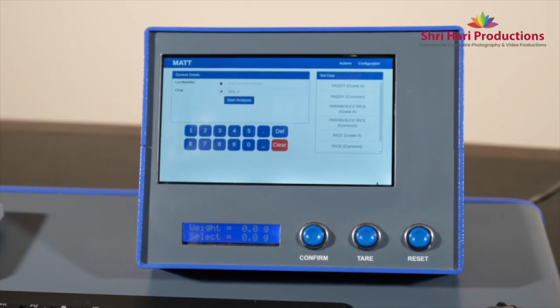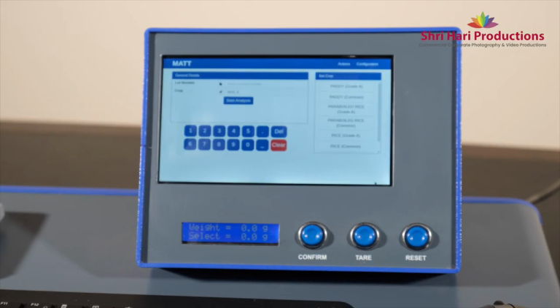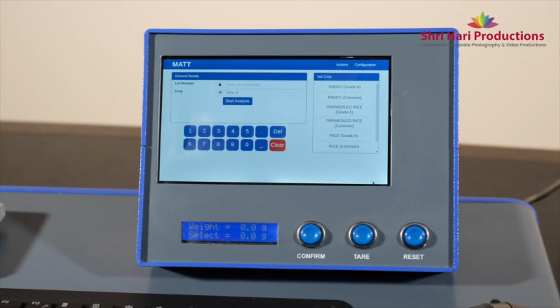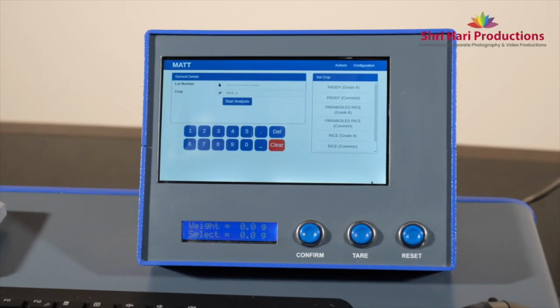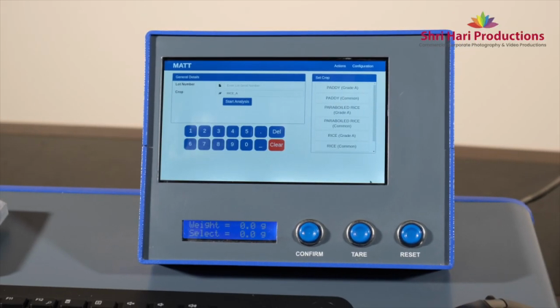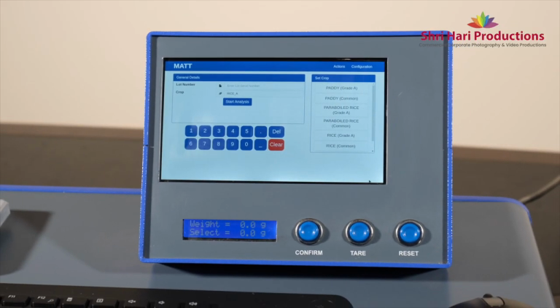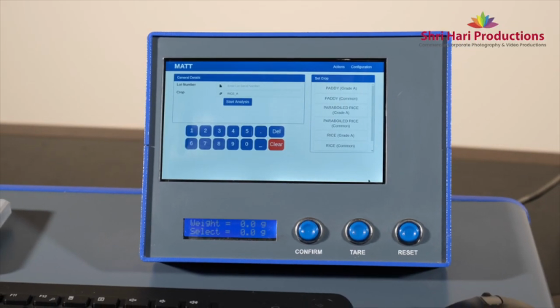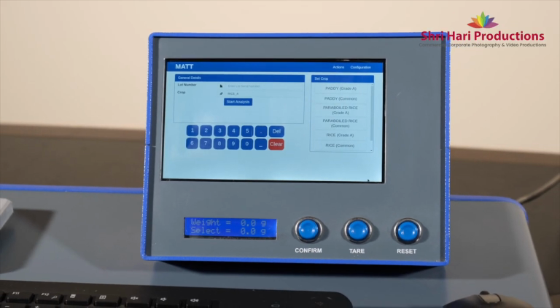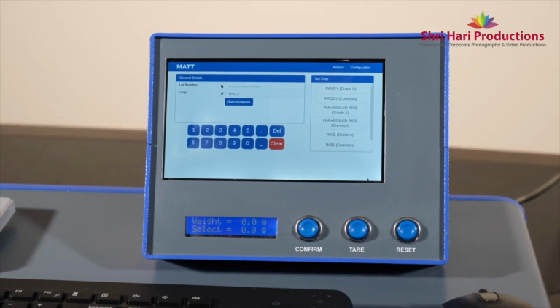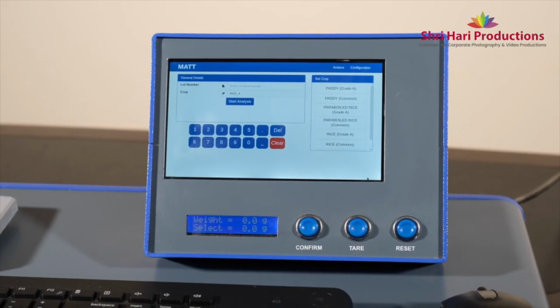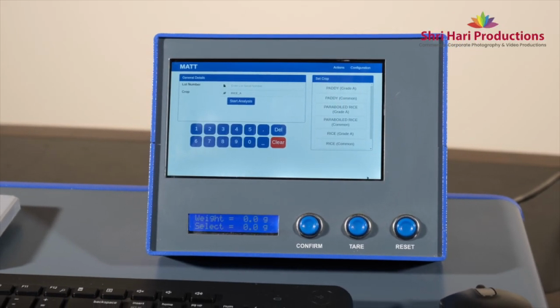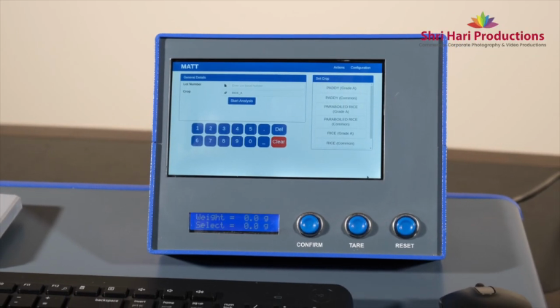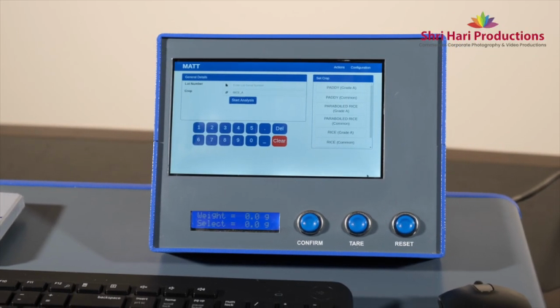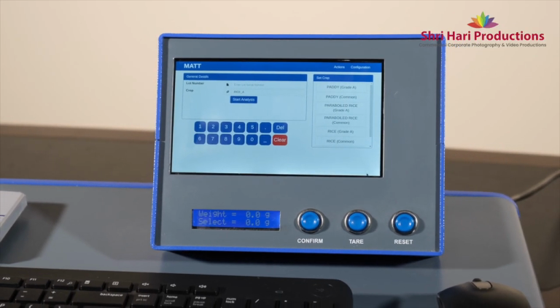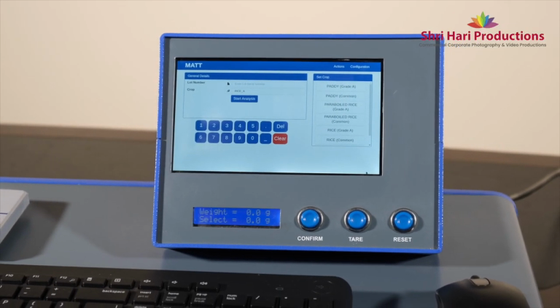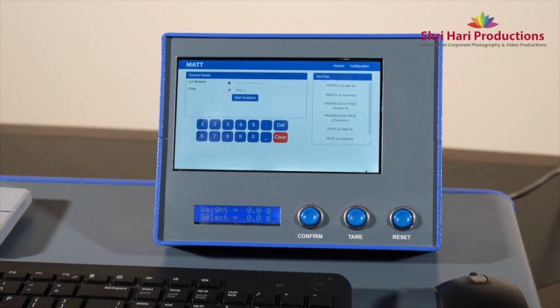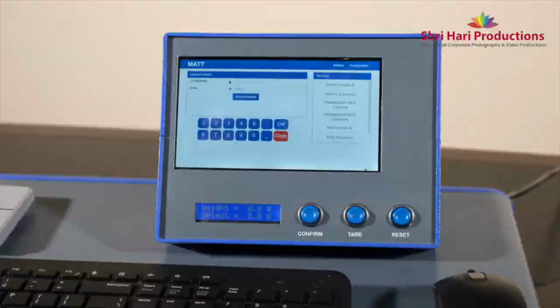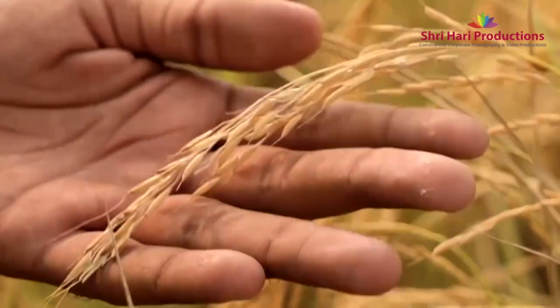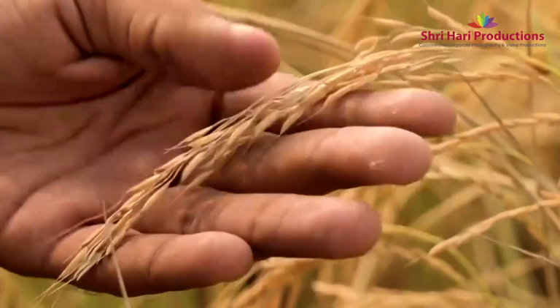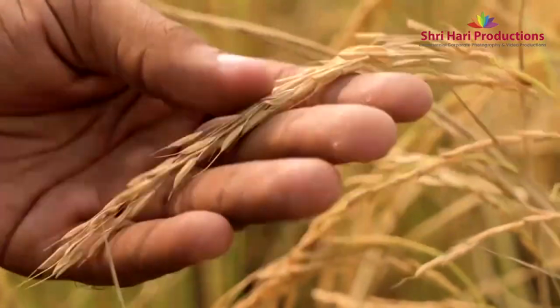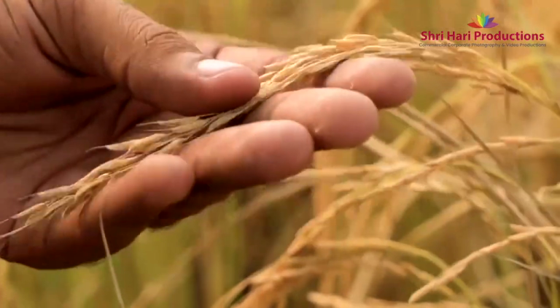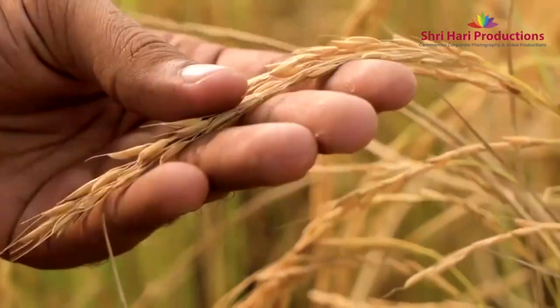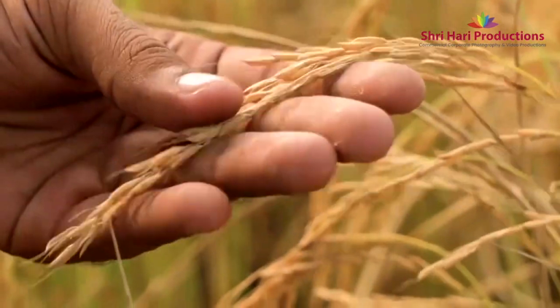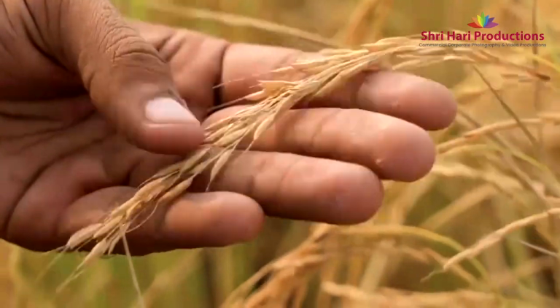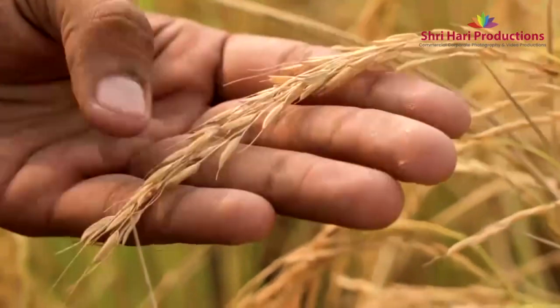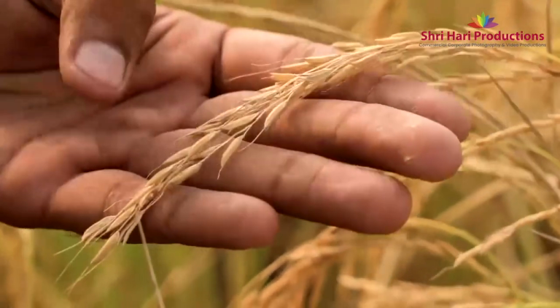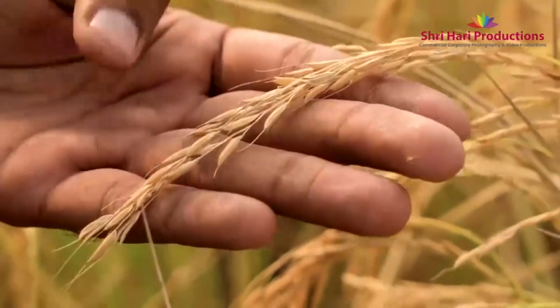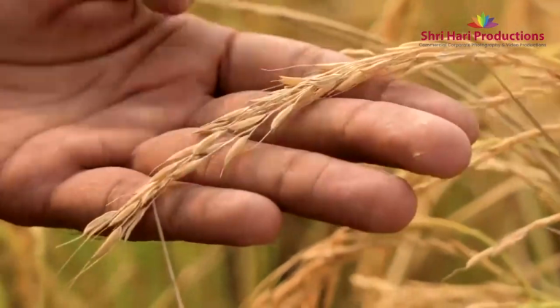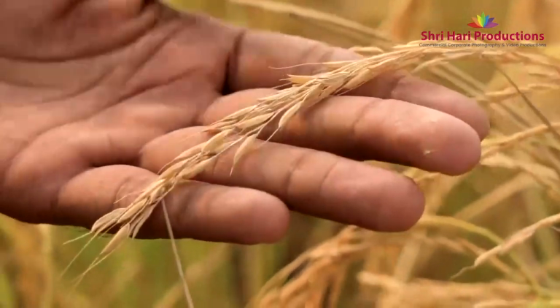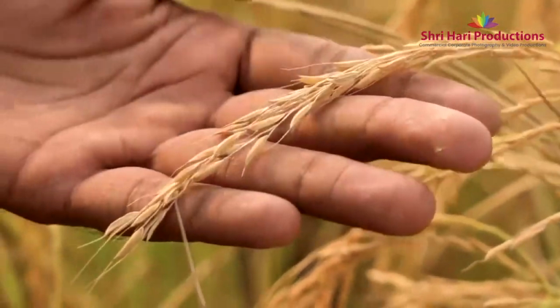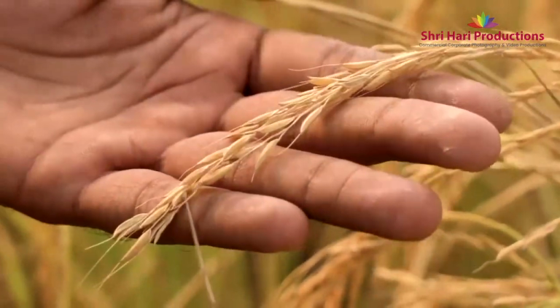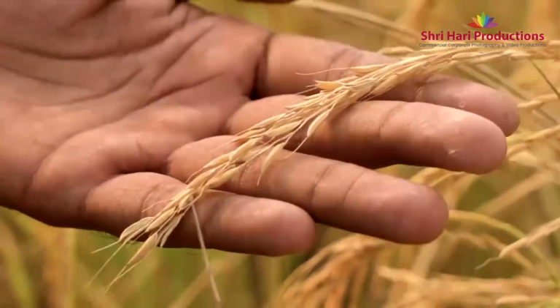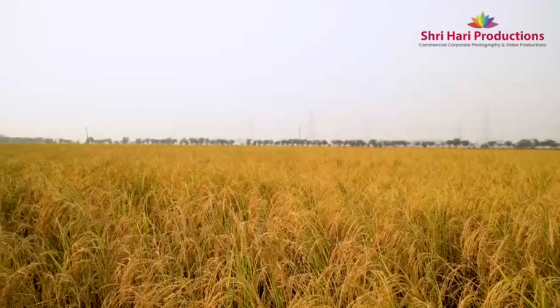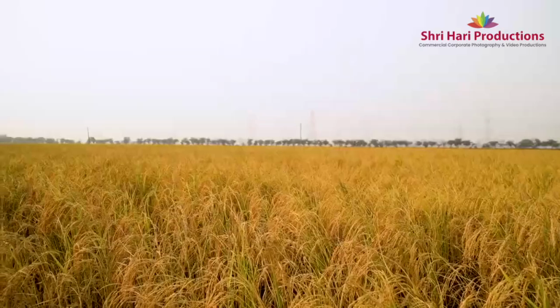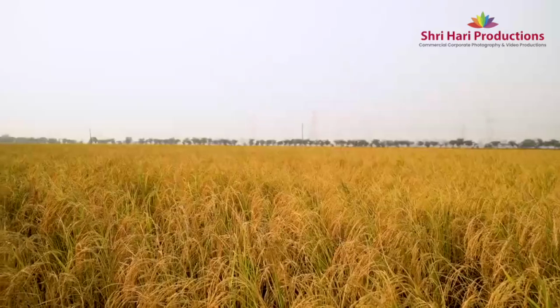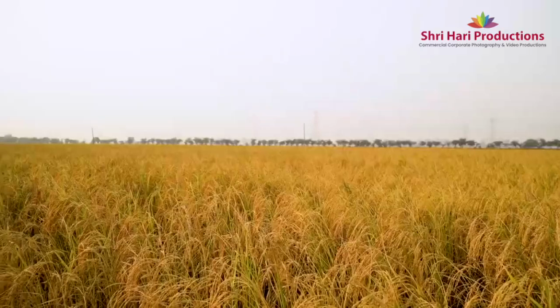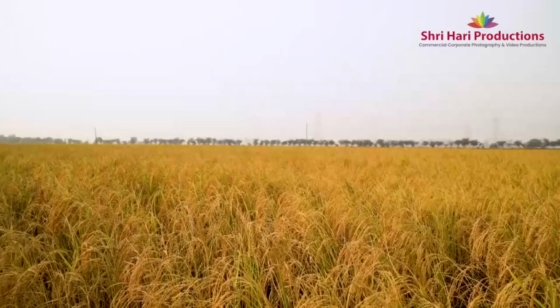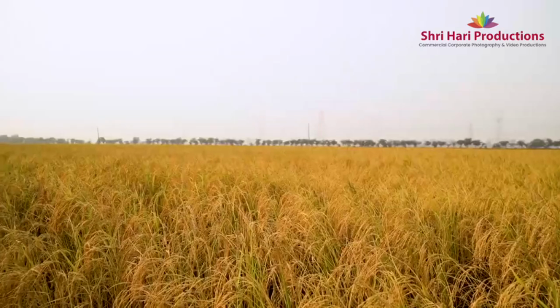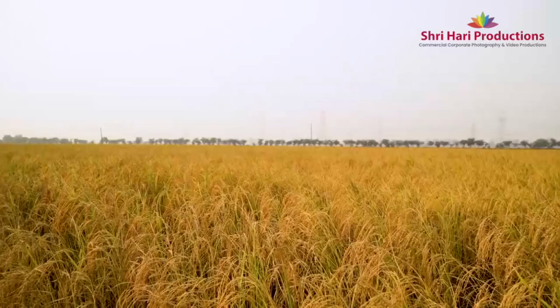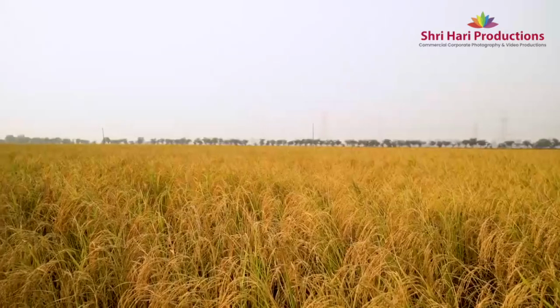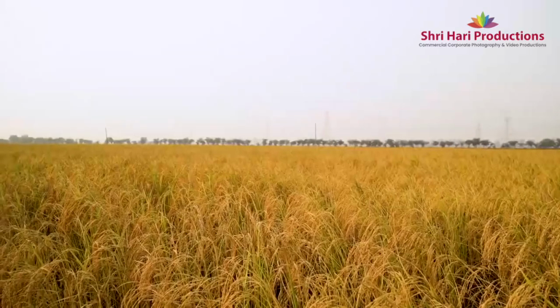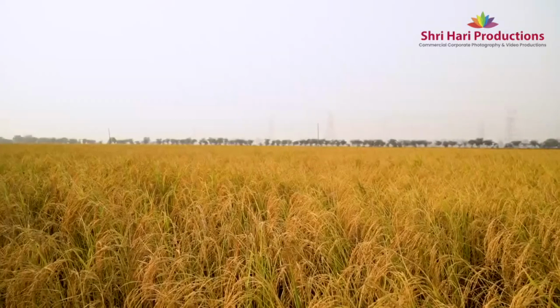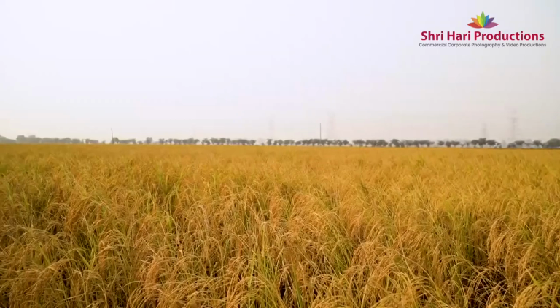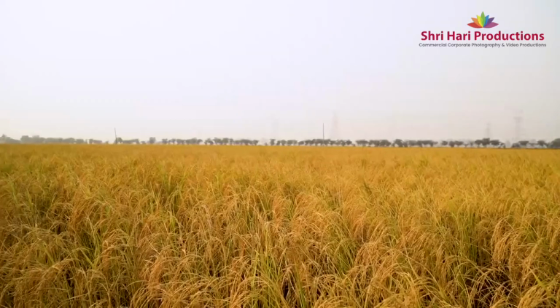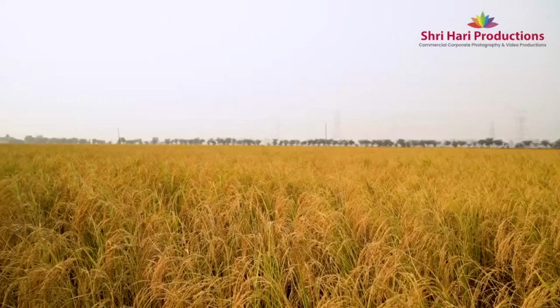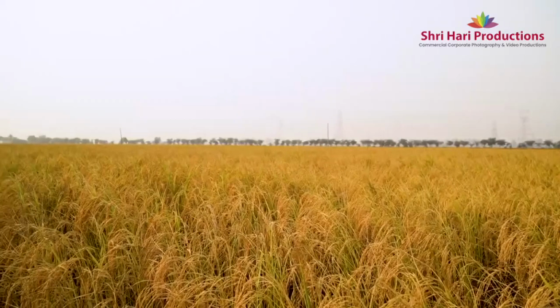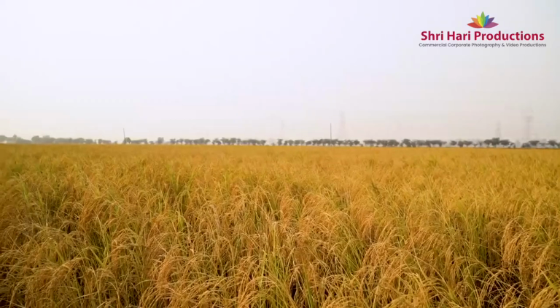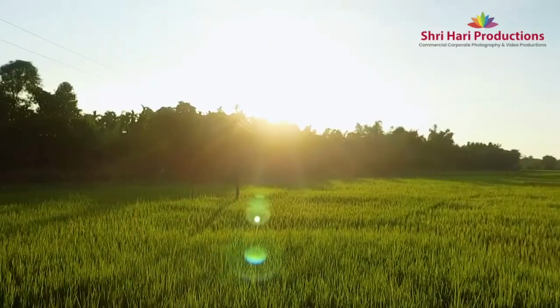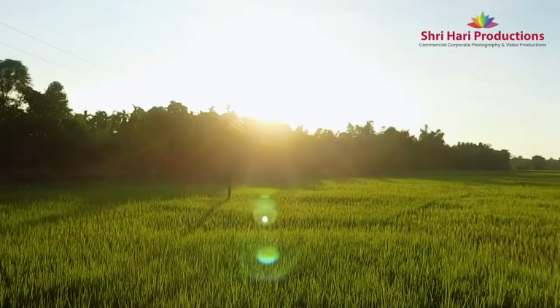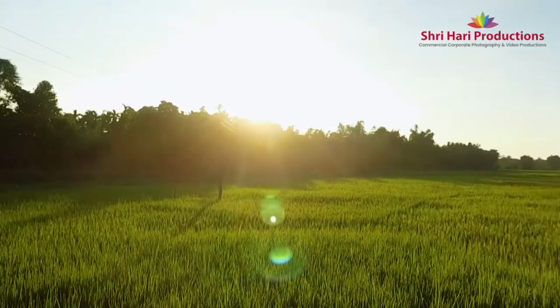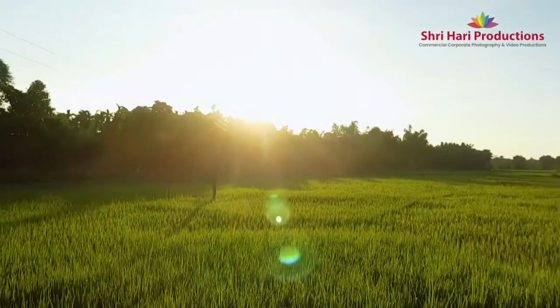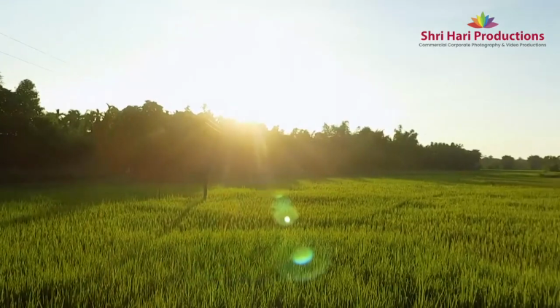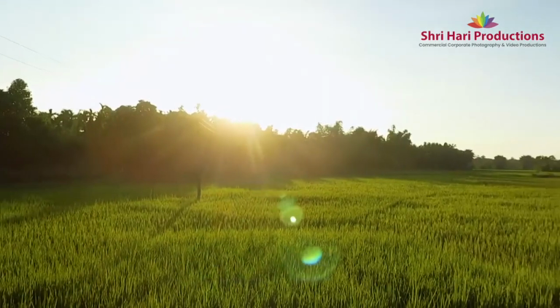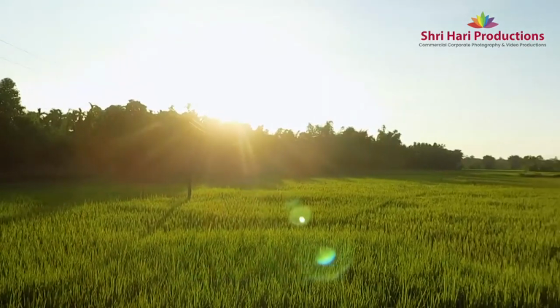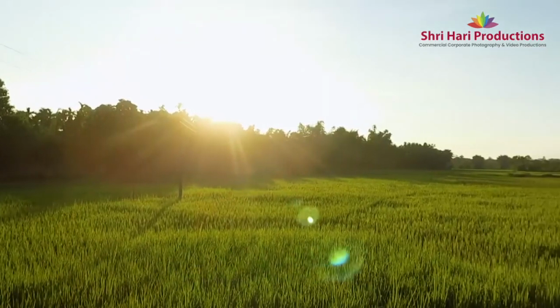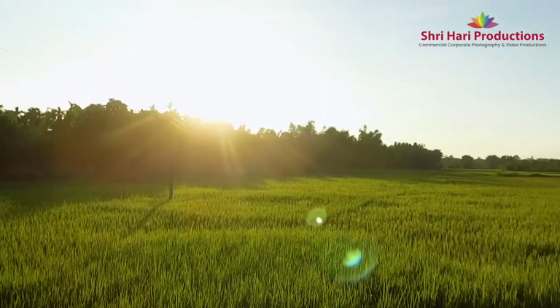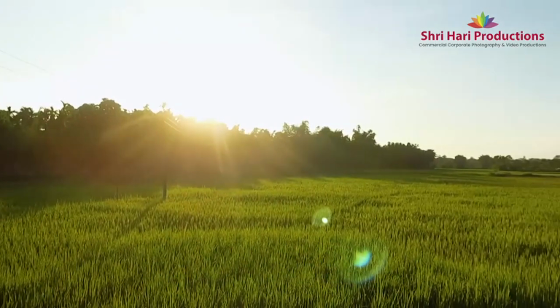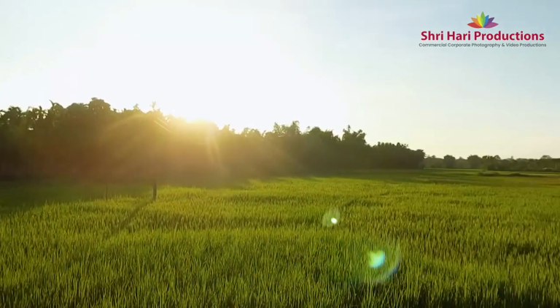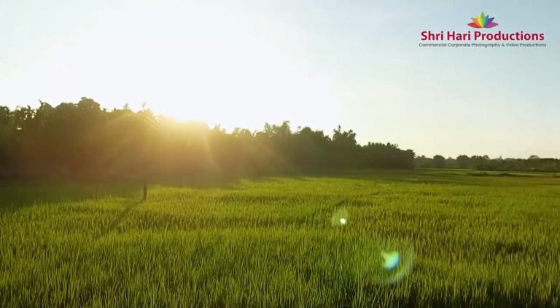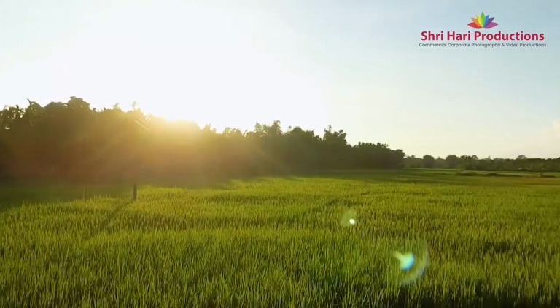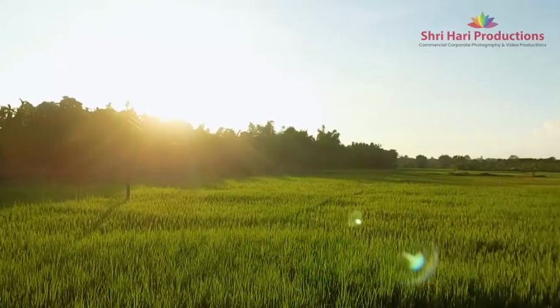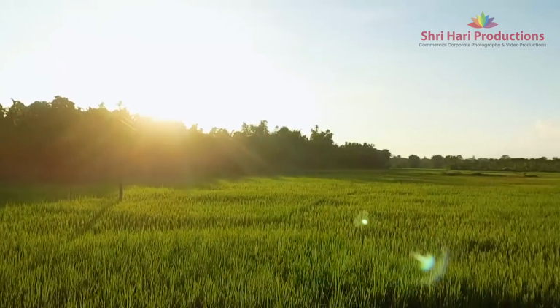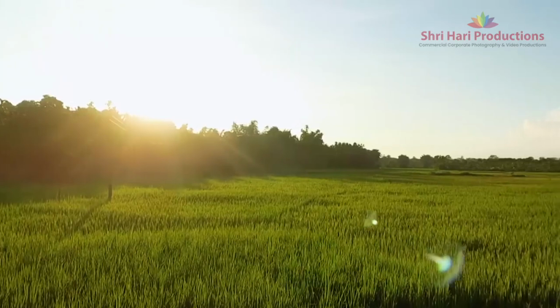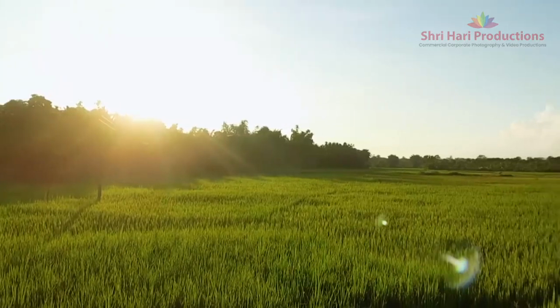This automation in quality assessment saves time, ensures accuracy, and removes individual discretion in procurement.